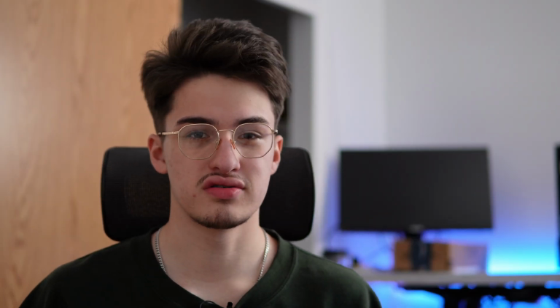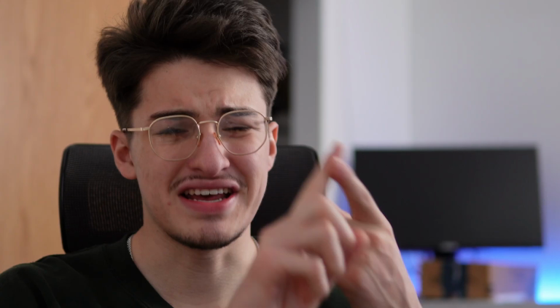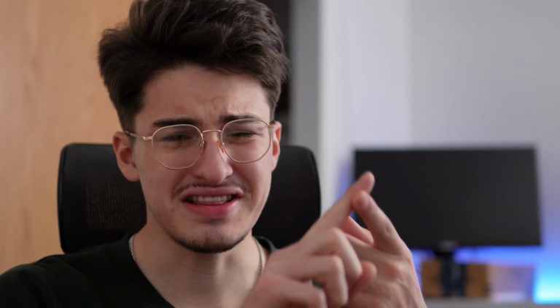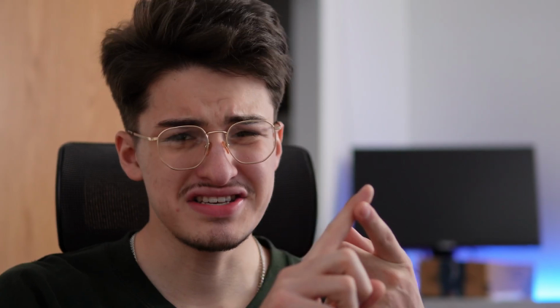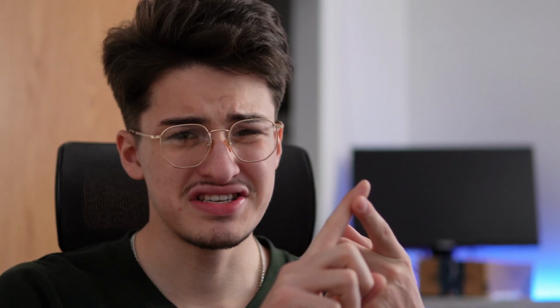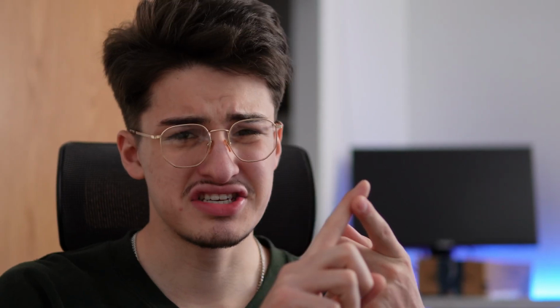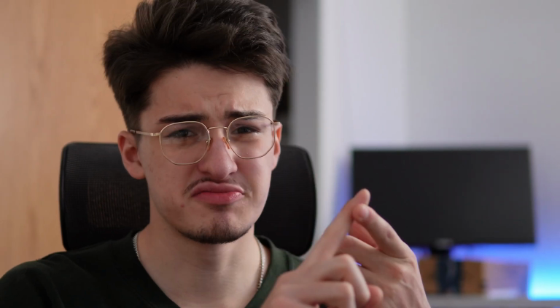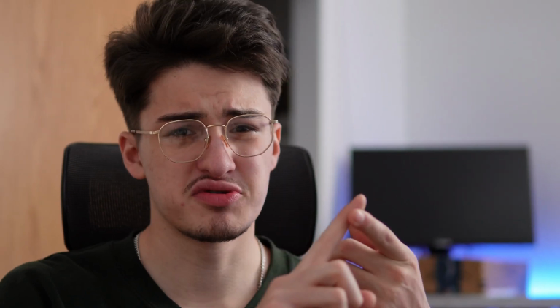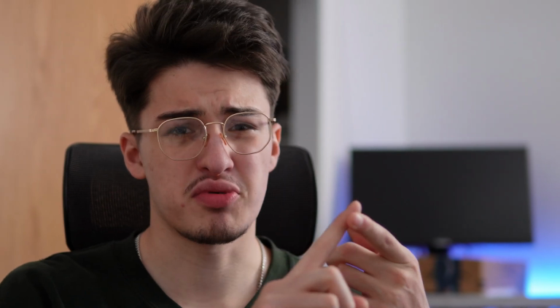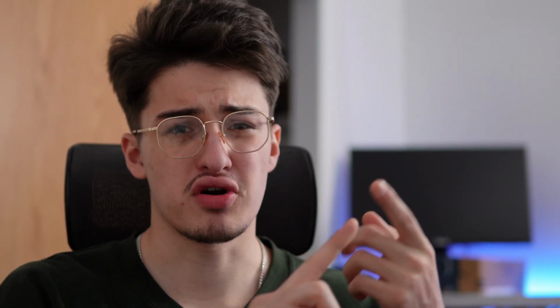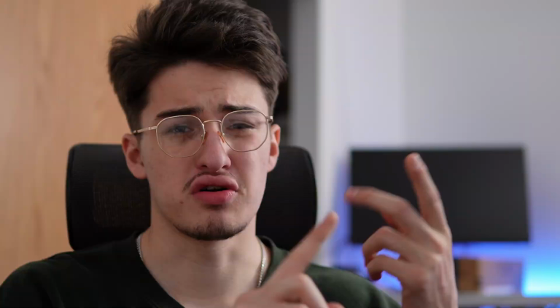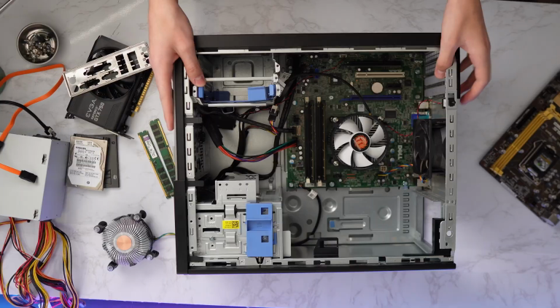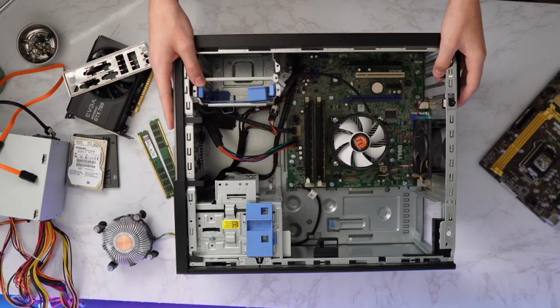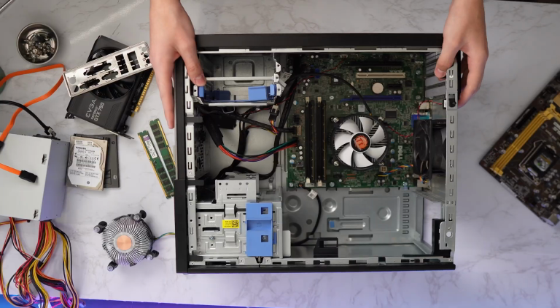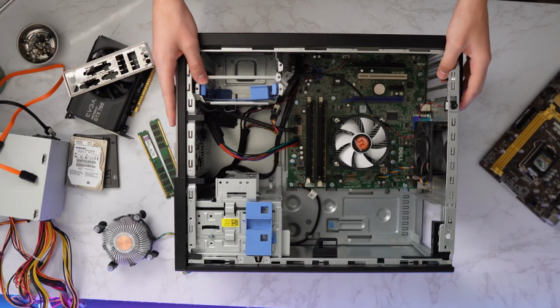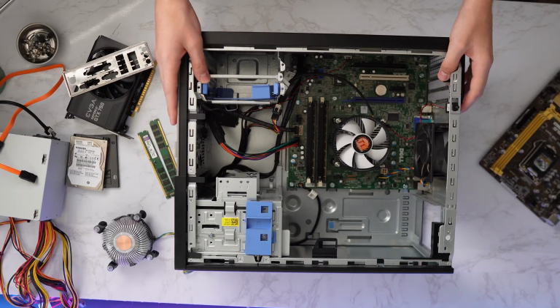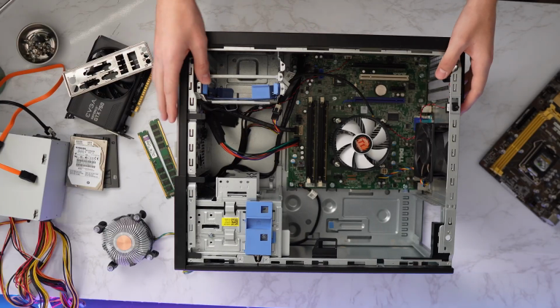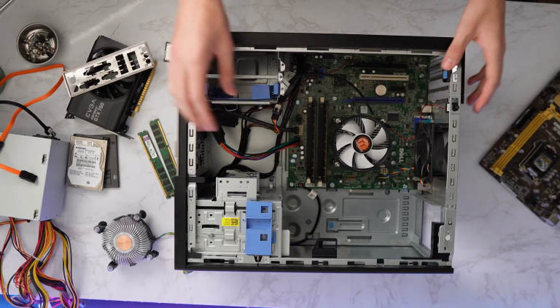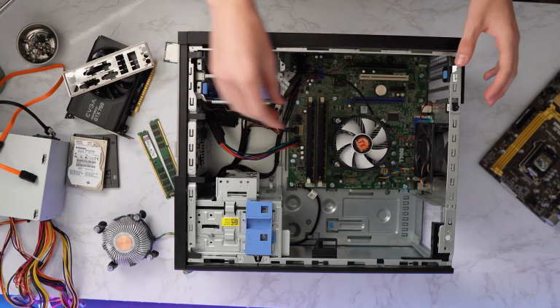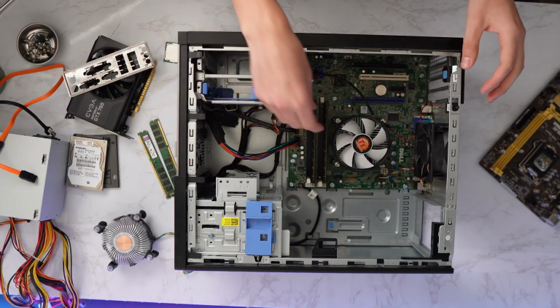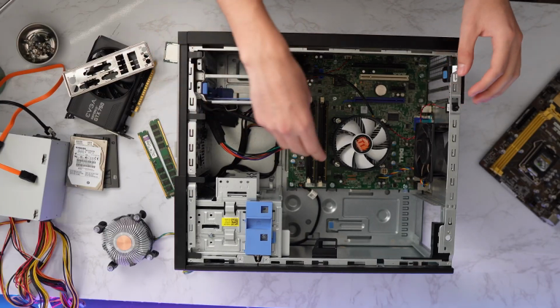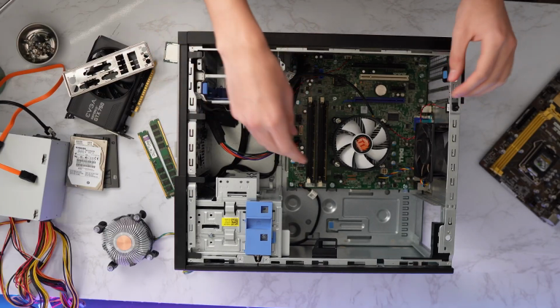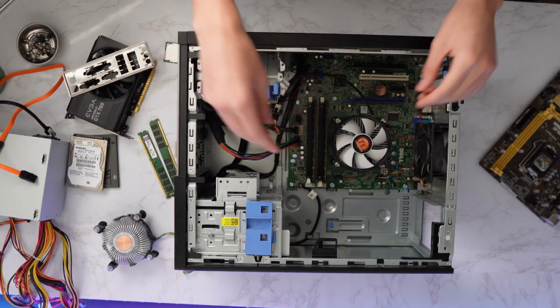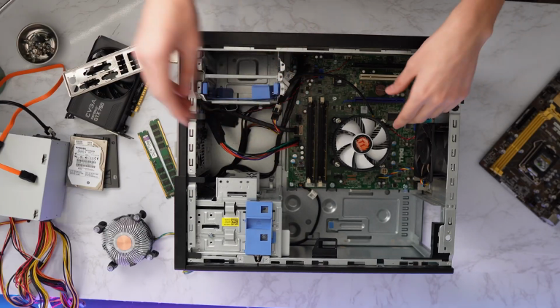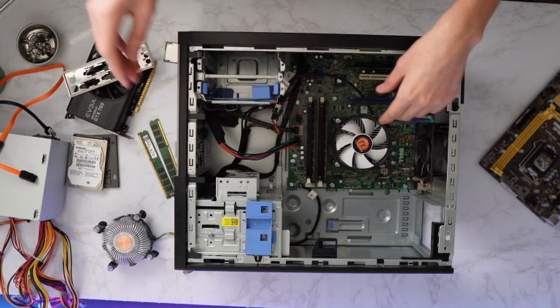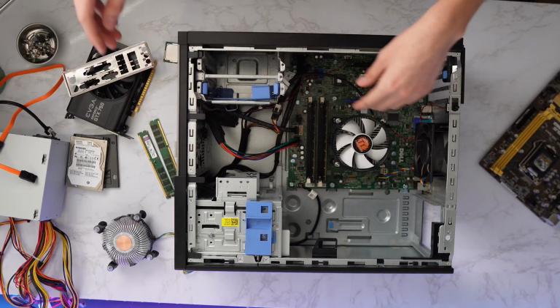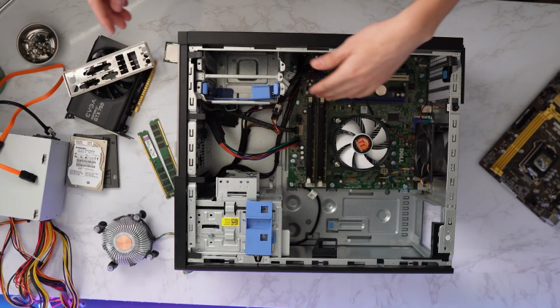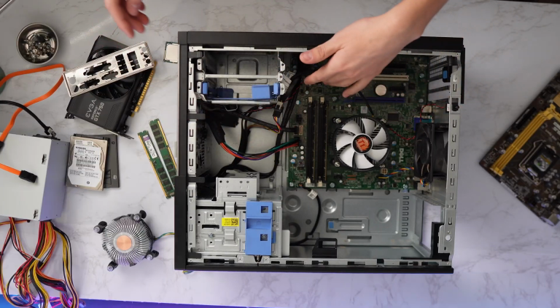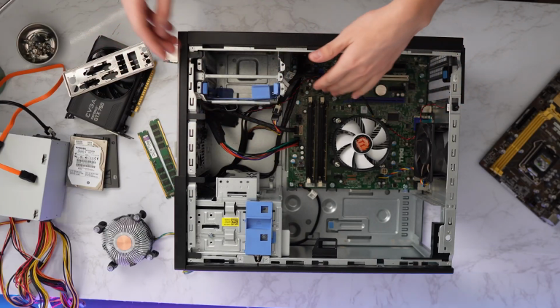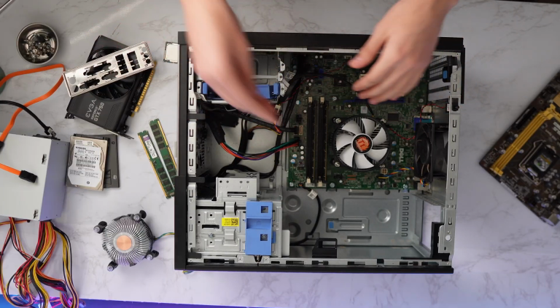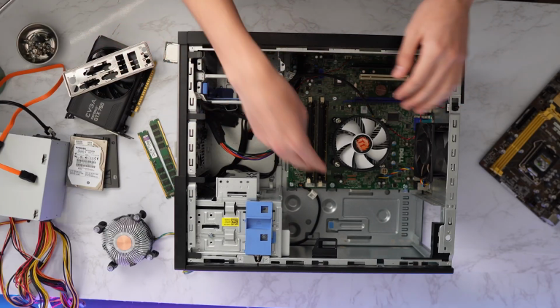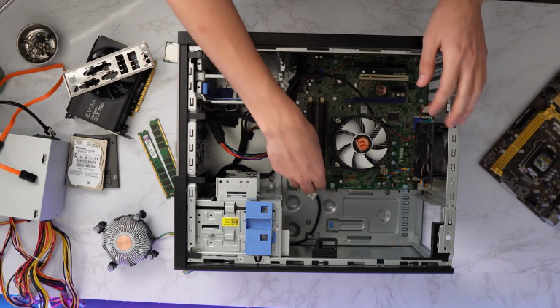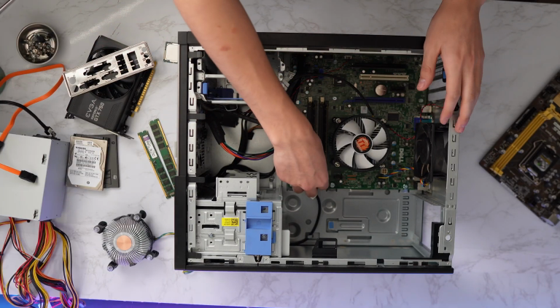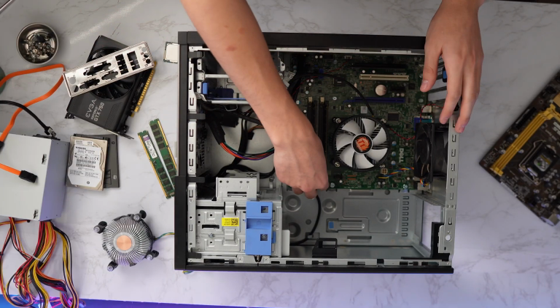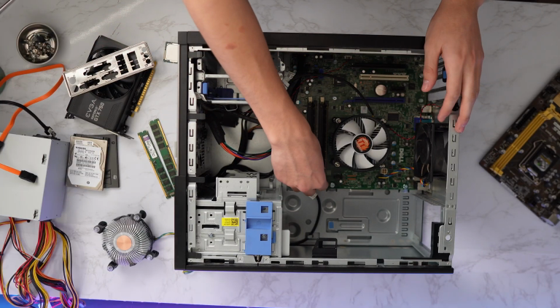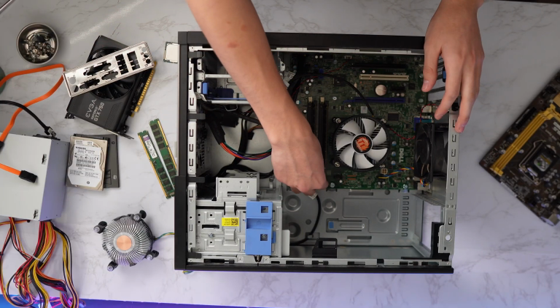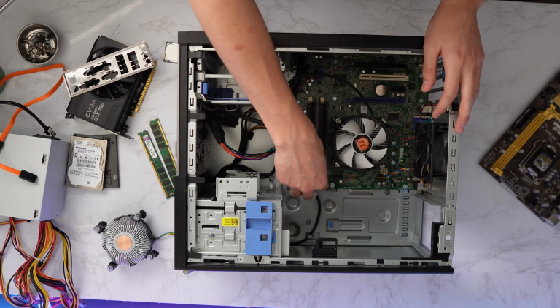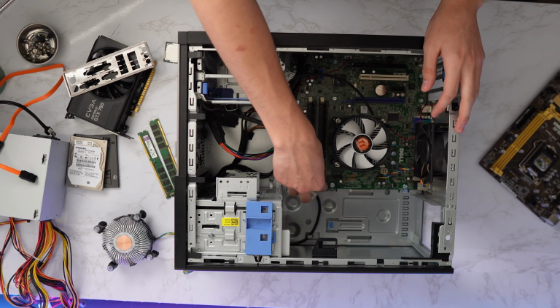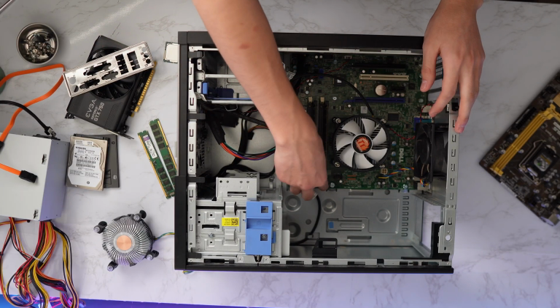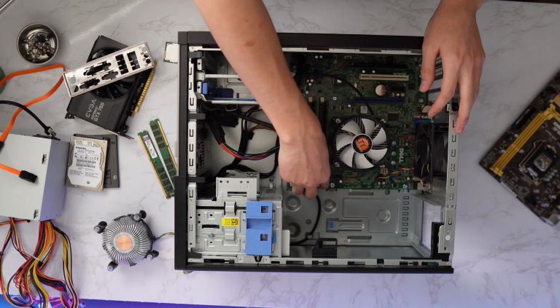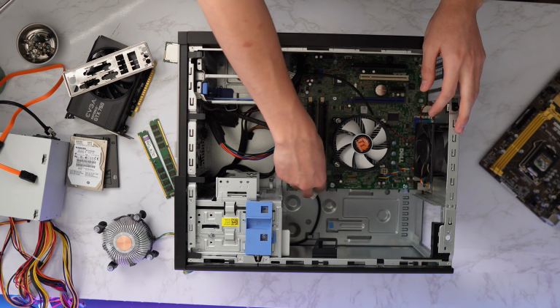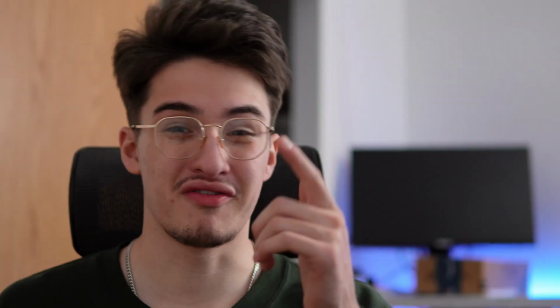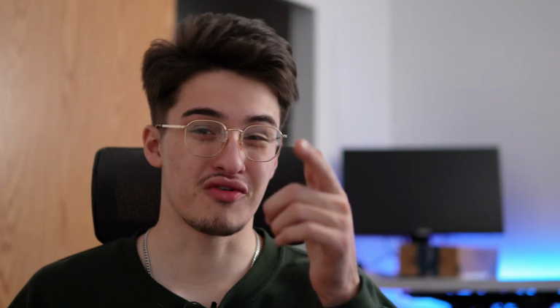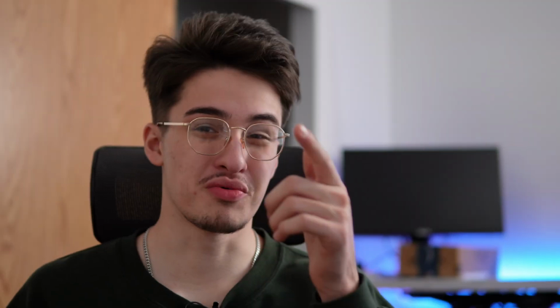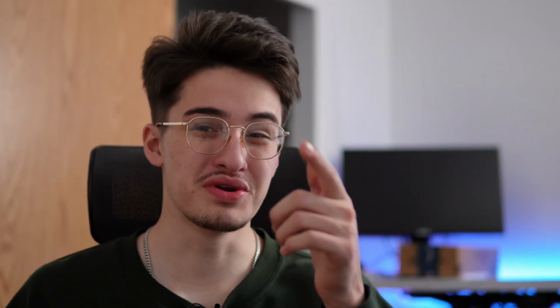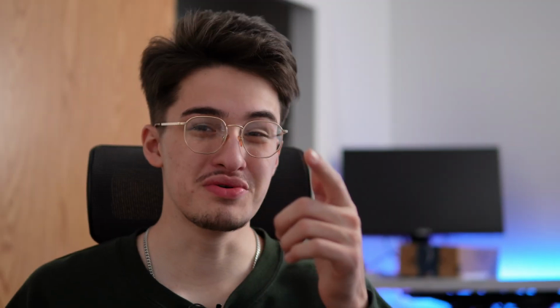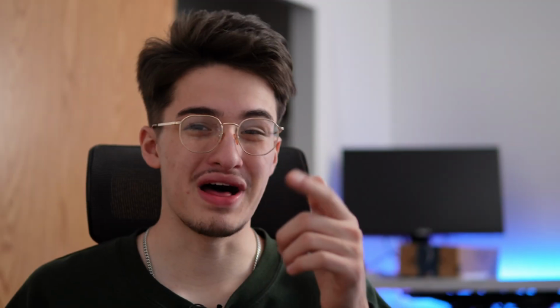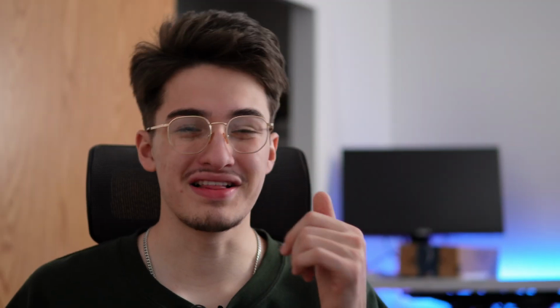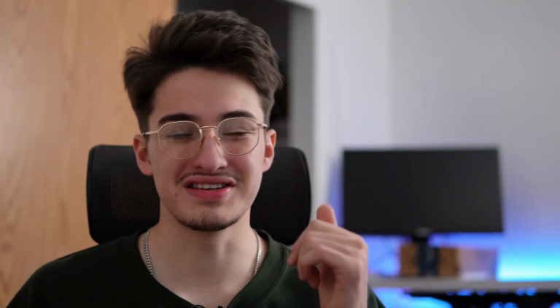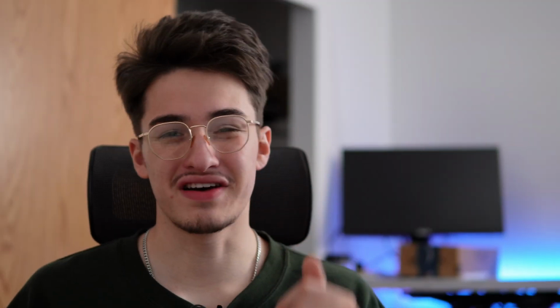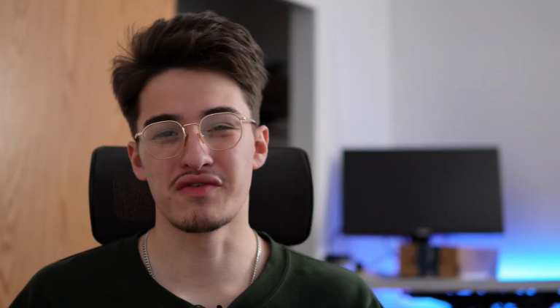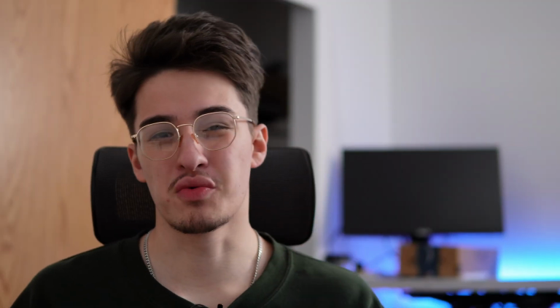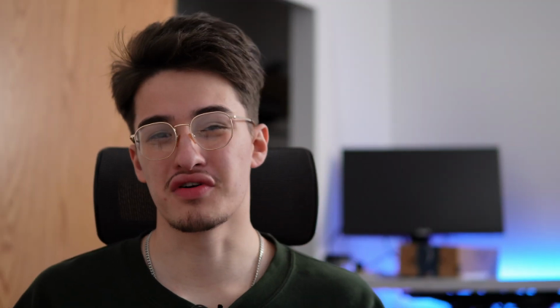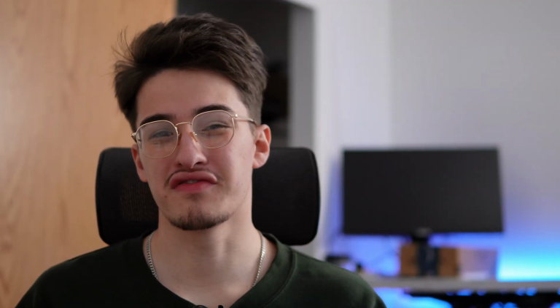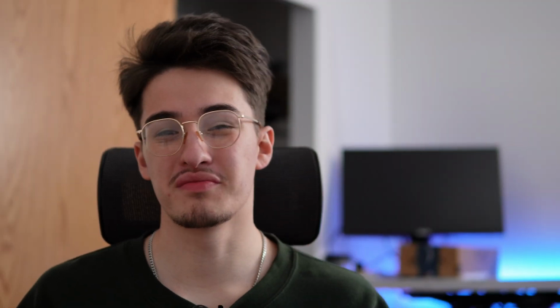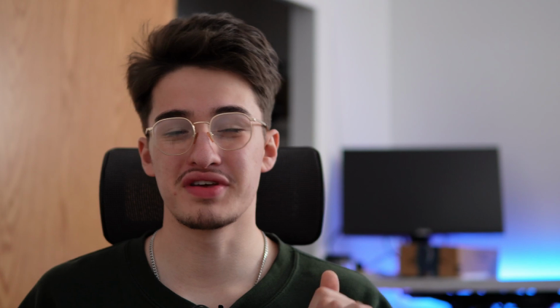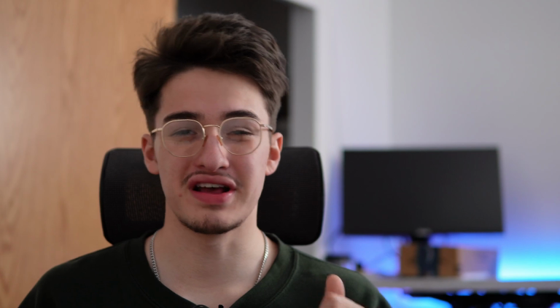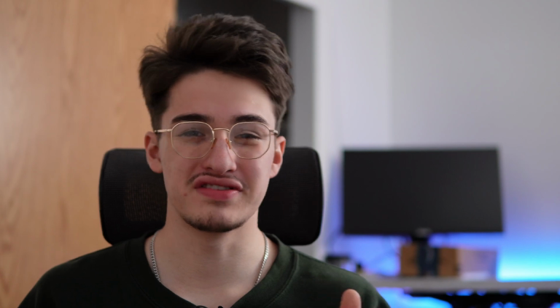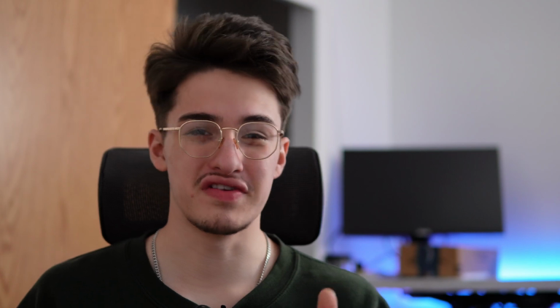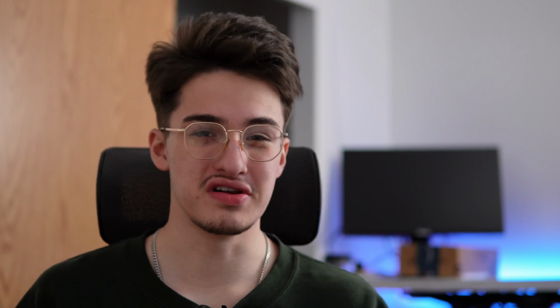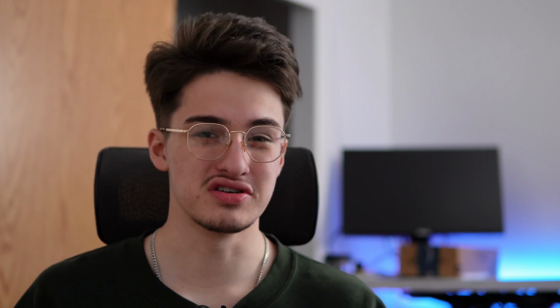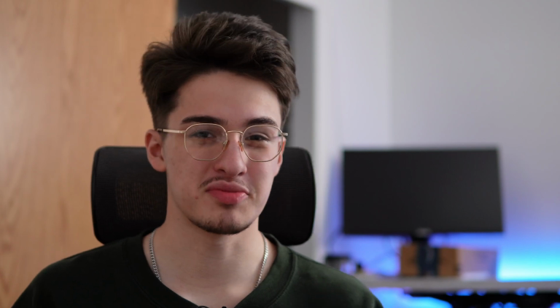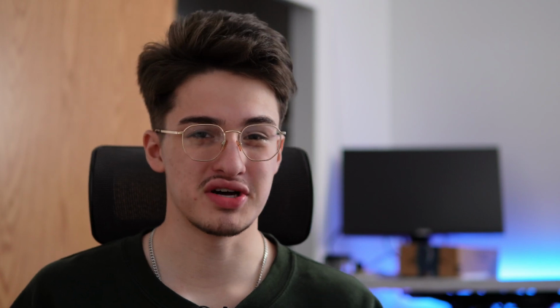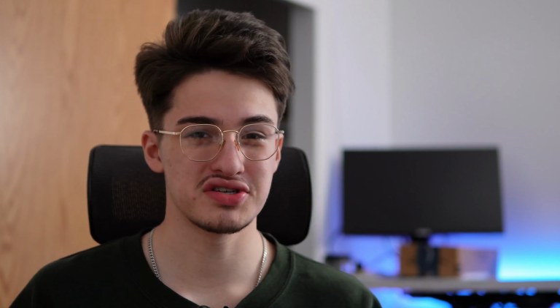Let's take these systems apart, harvest parts from both of them, and get this transformation underway. But before we do that, let's have a word from today's video sponsor.